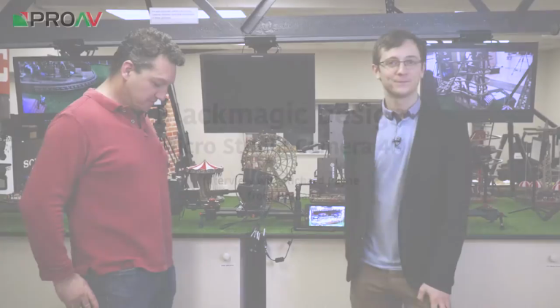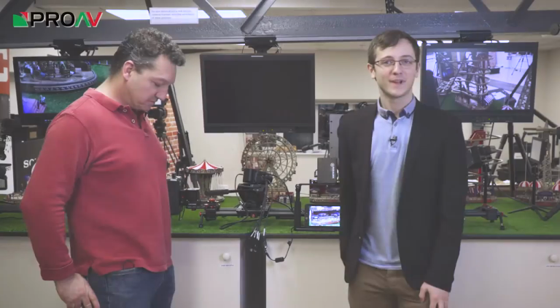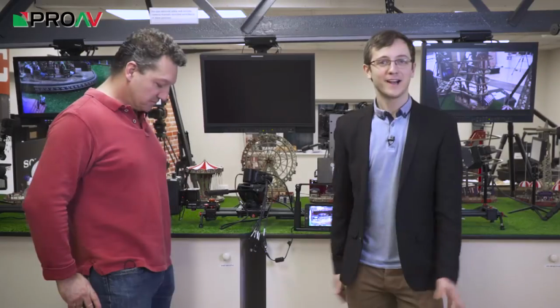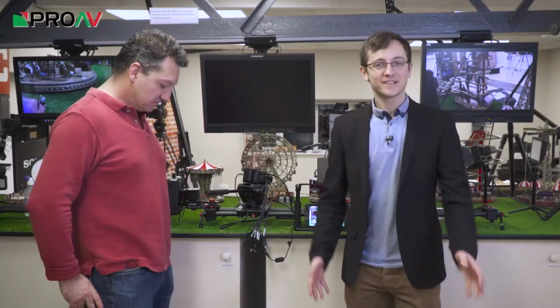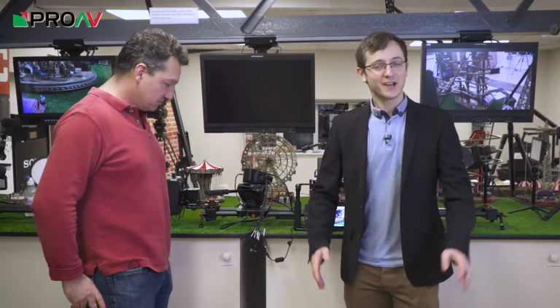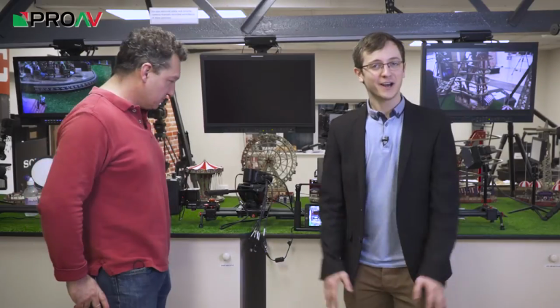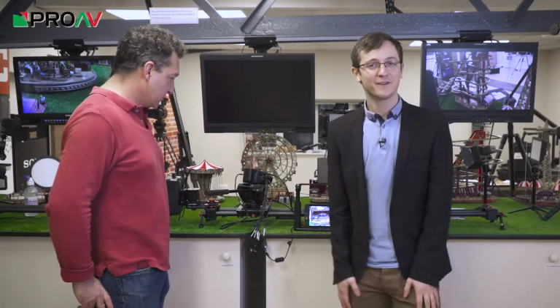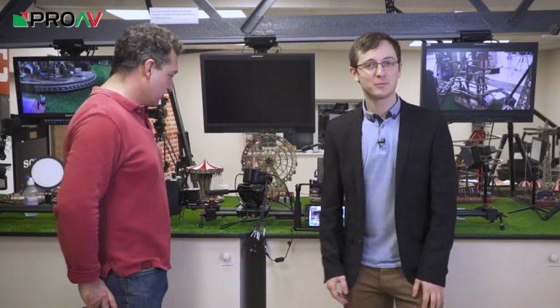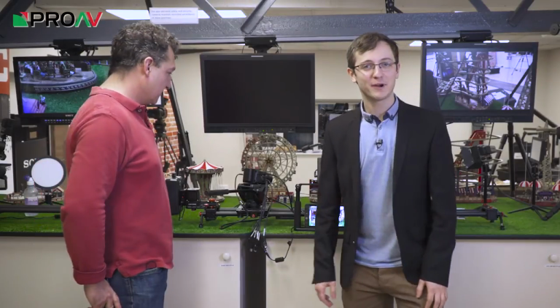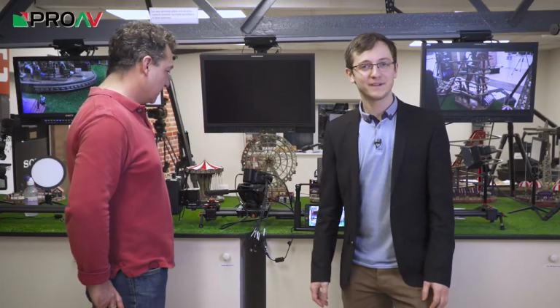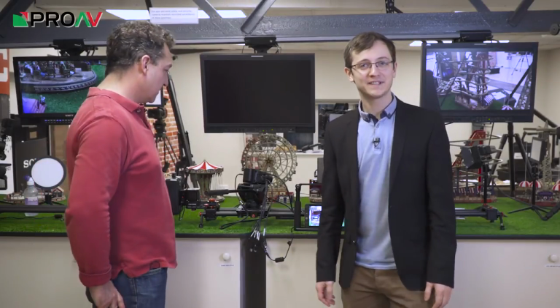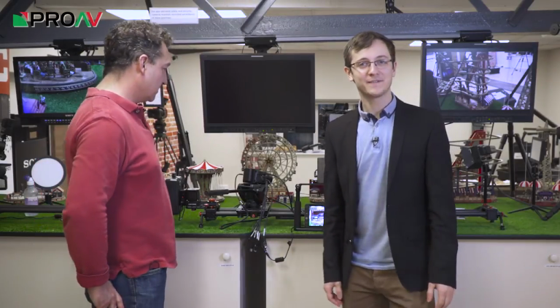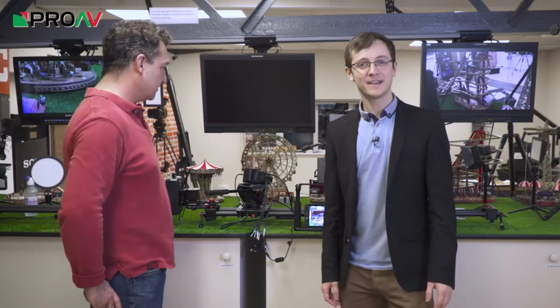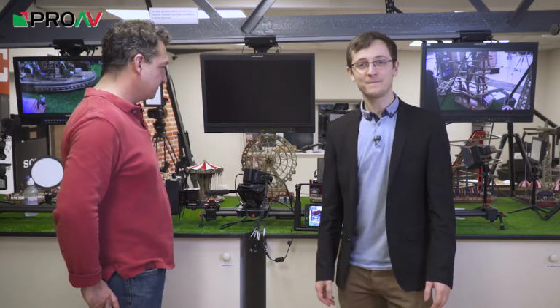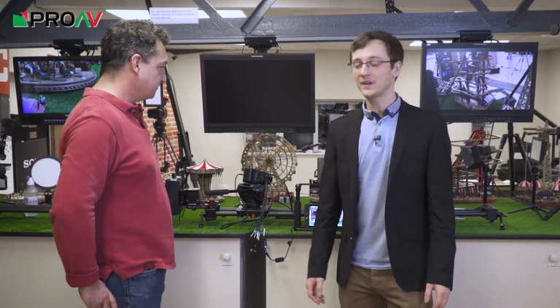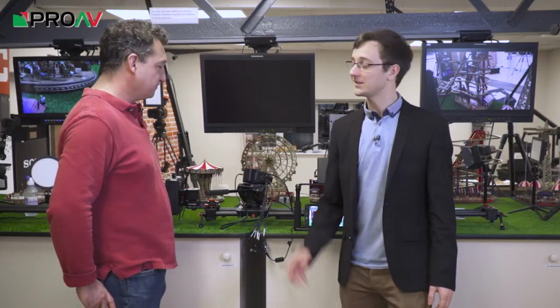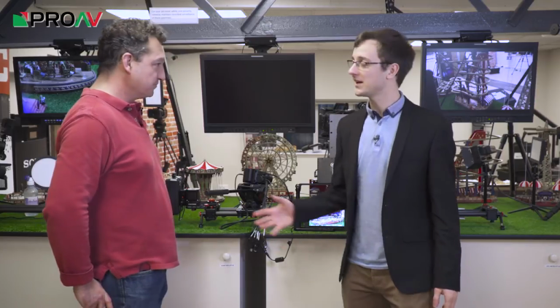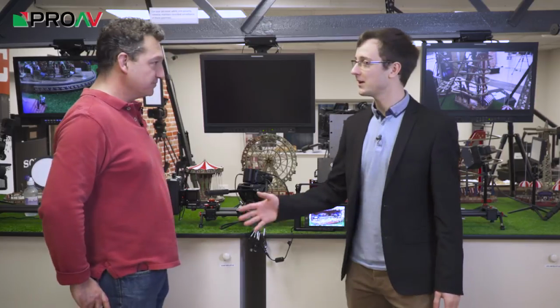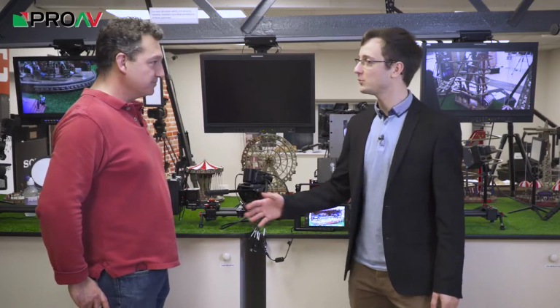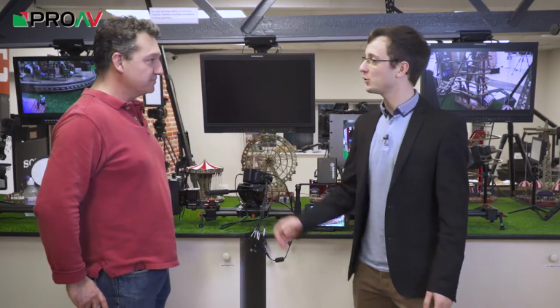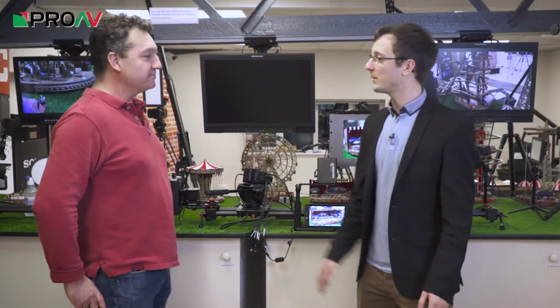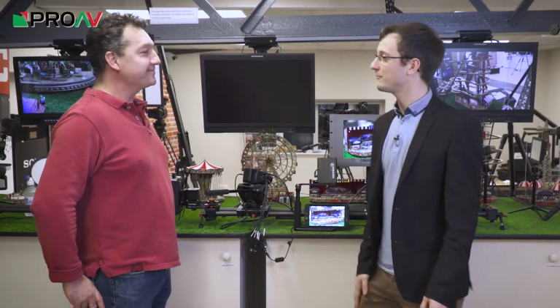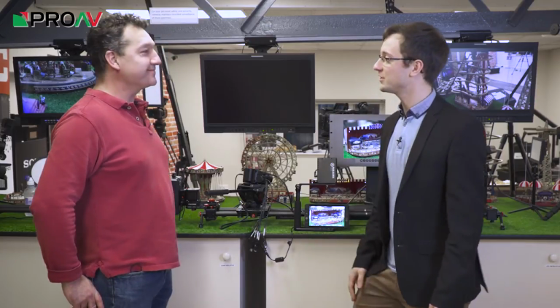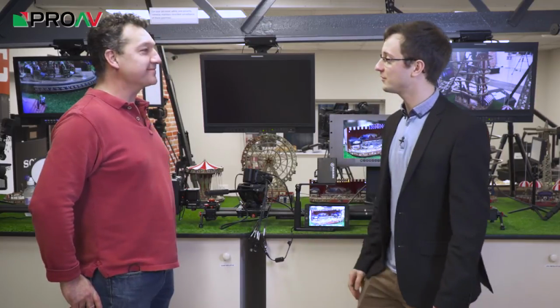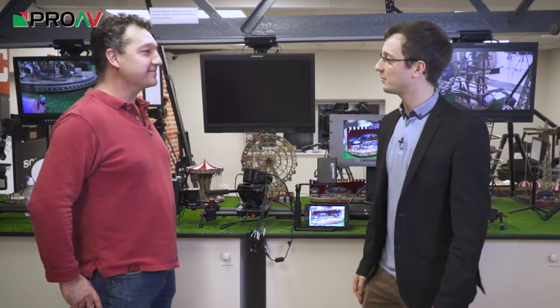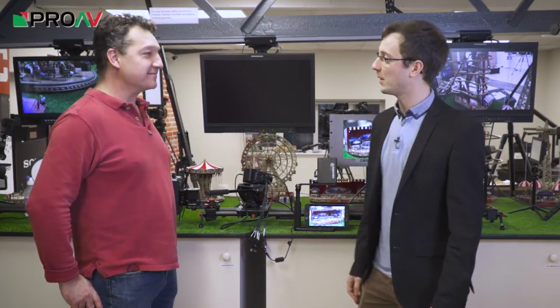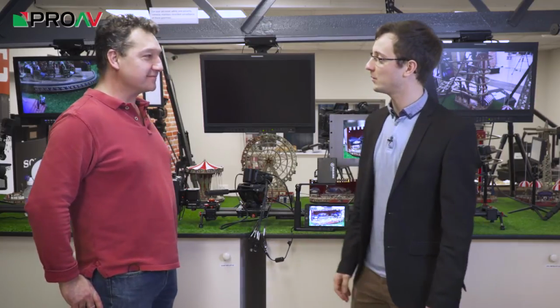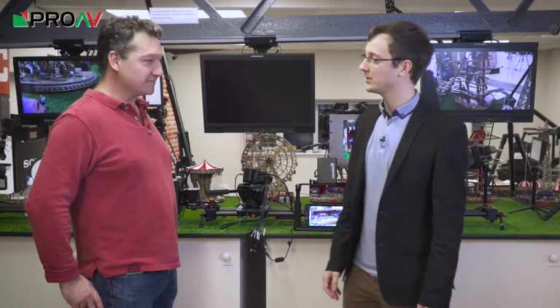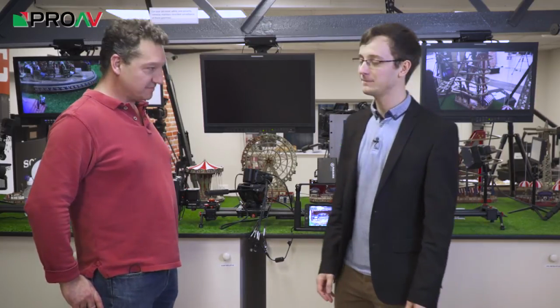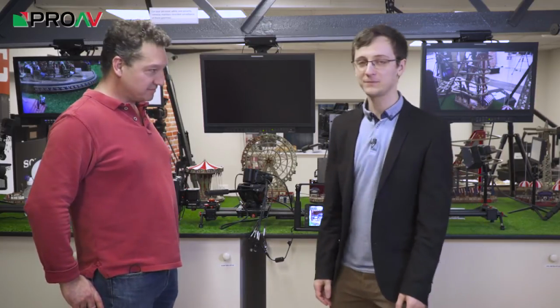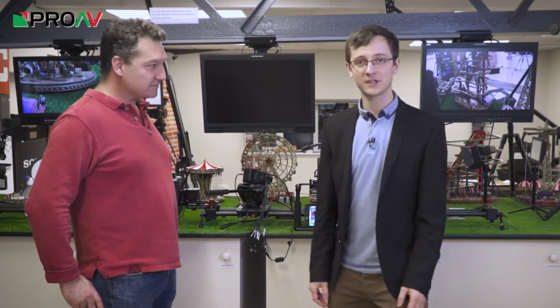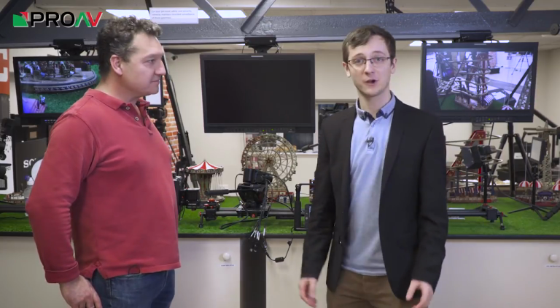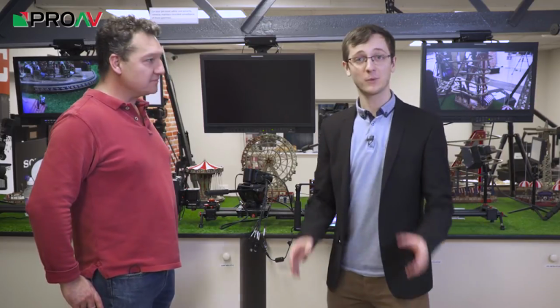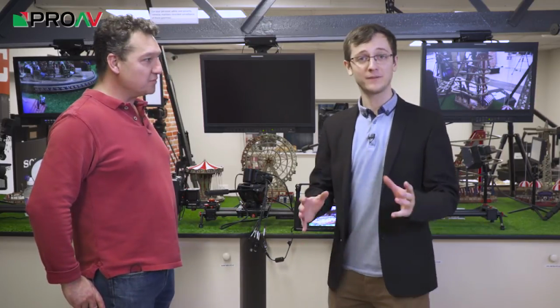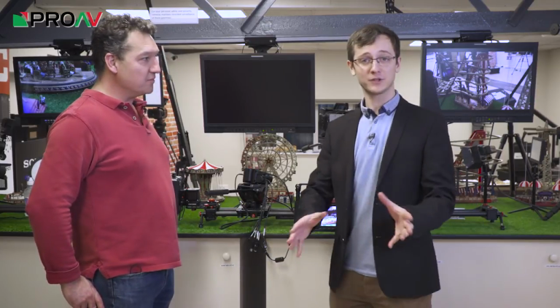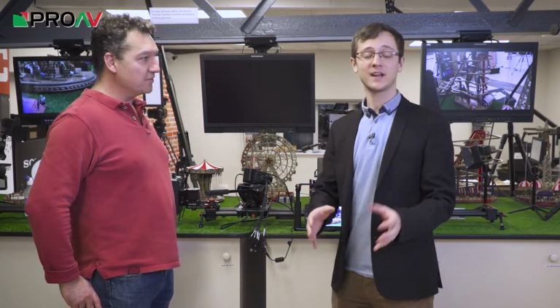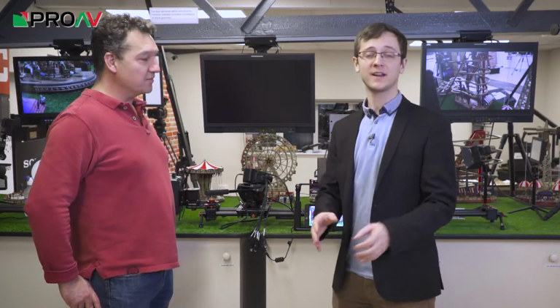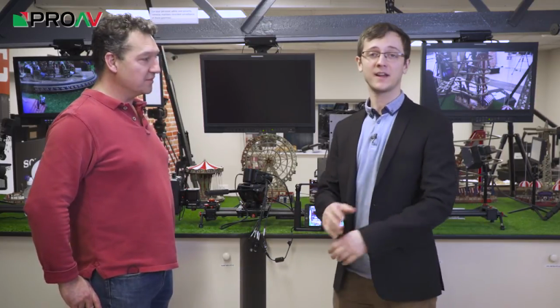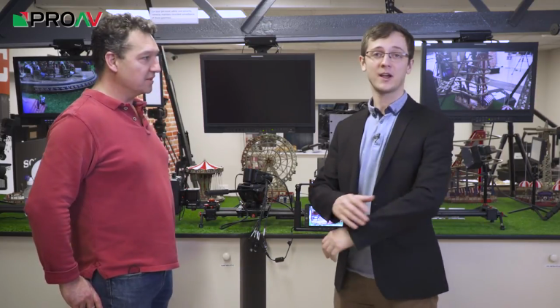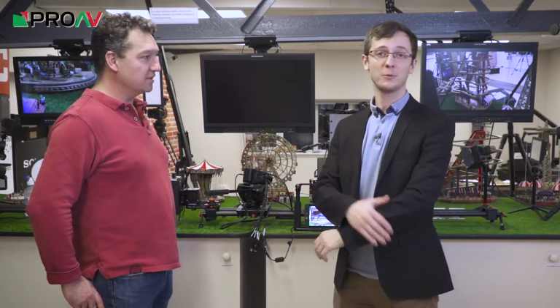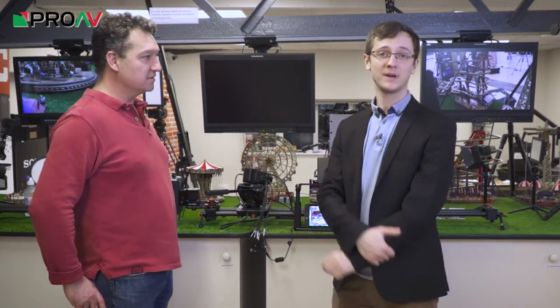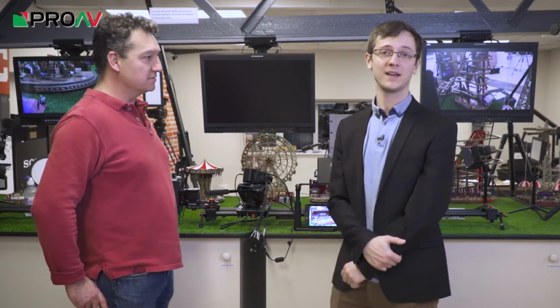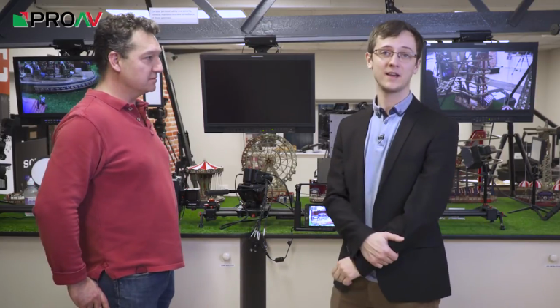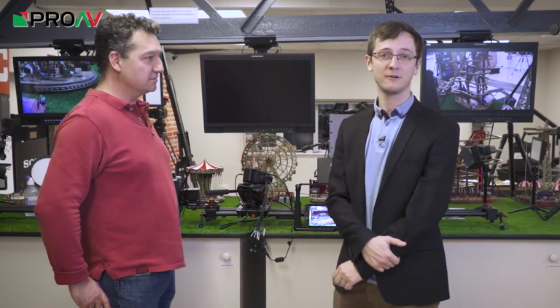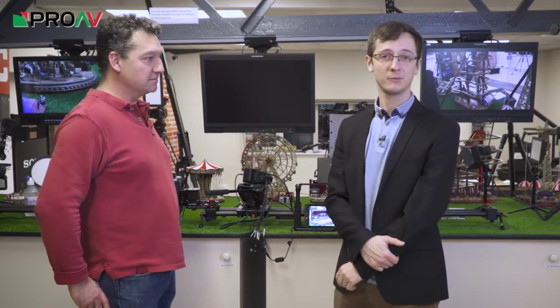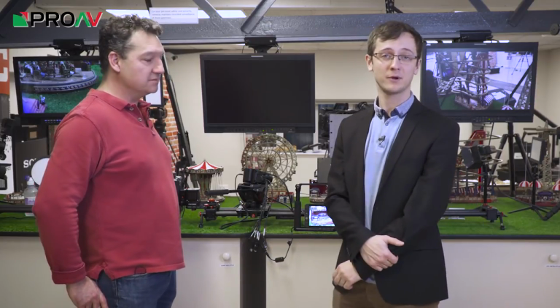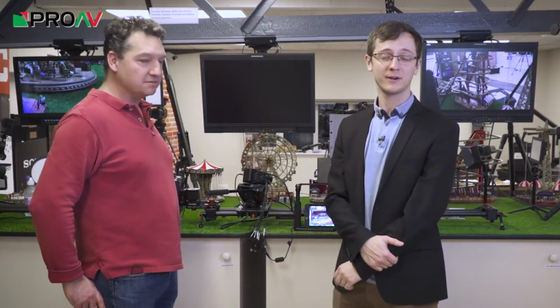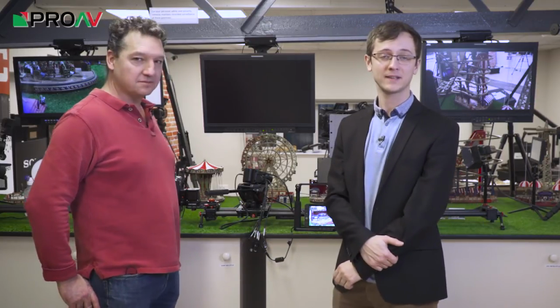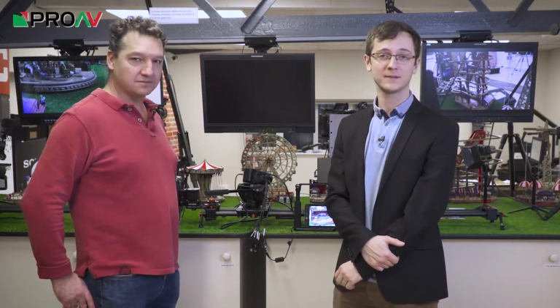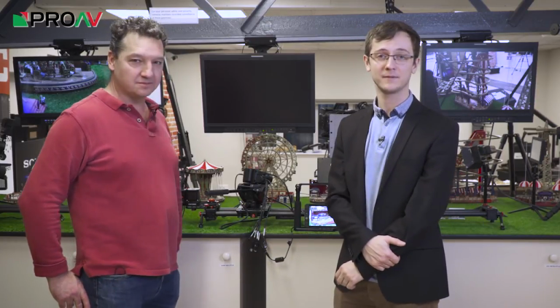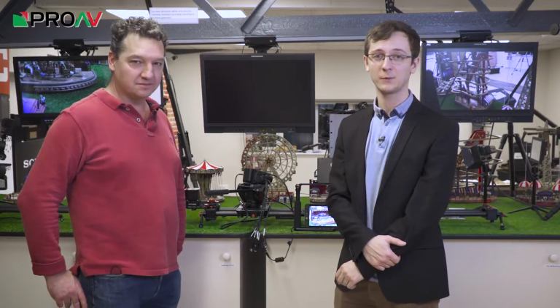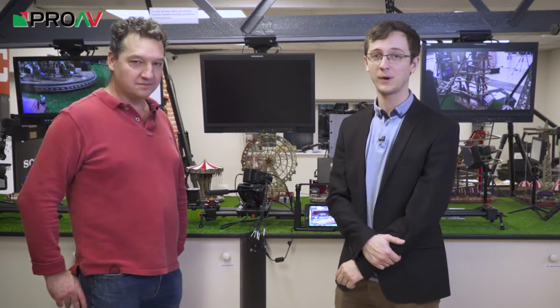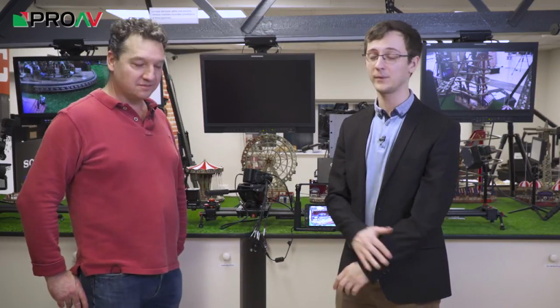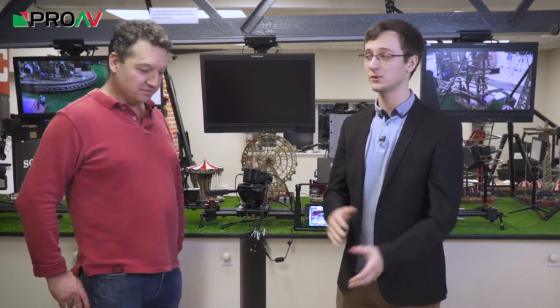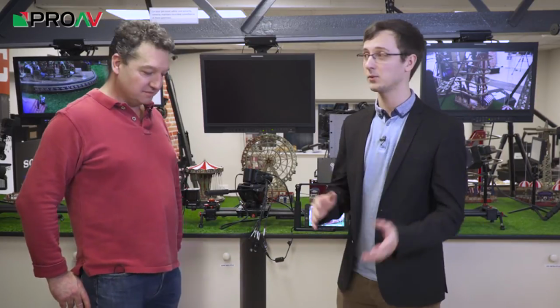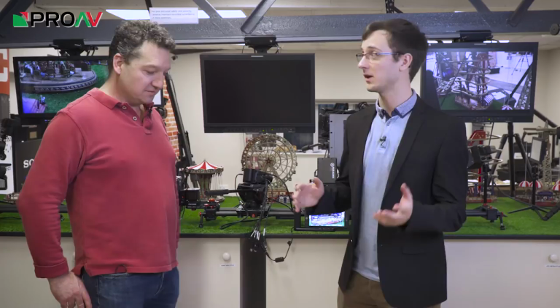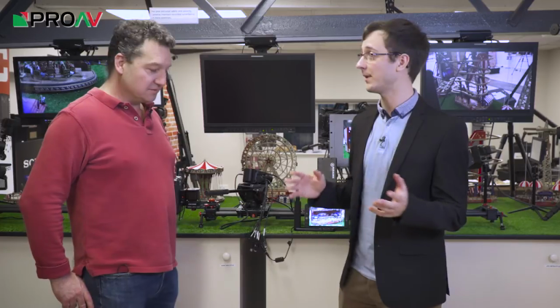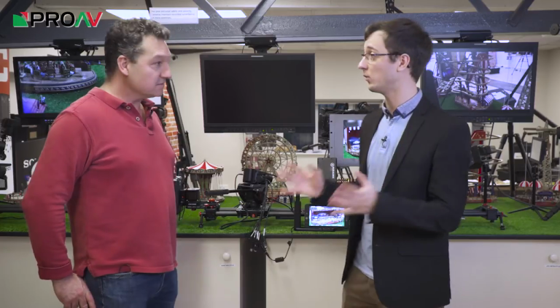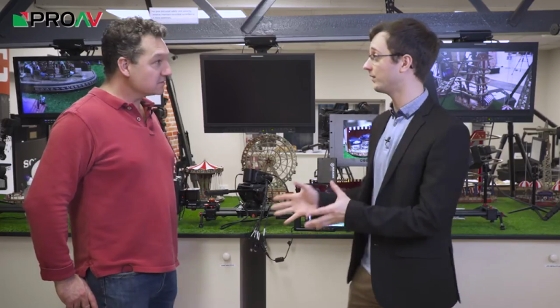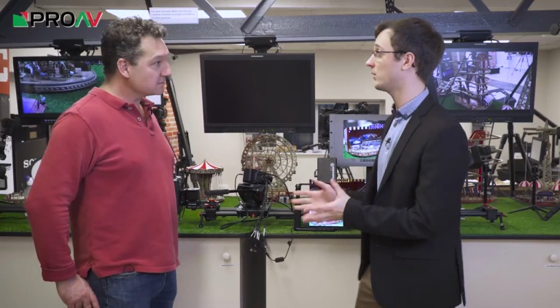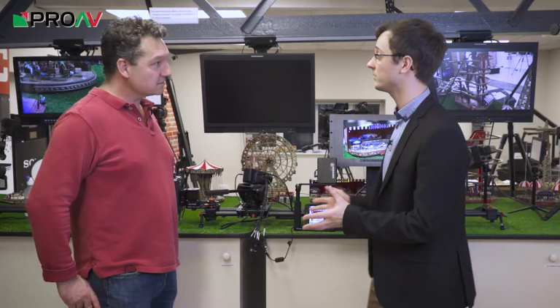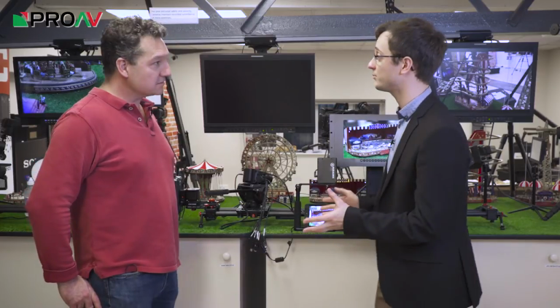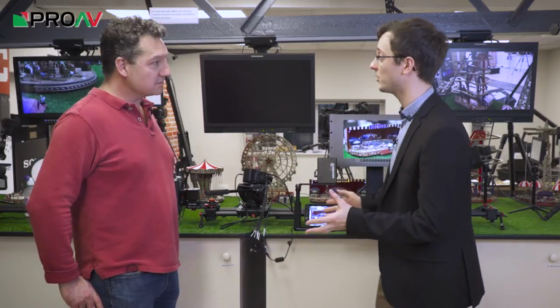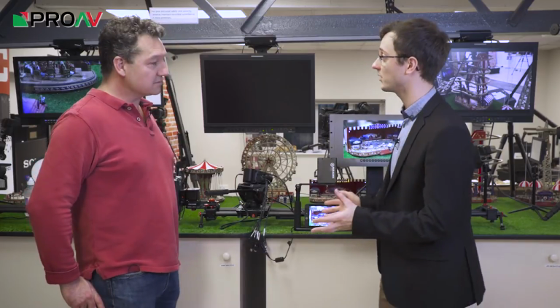Hi, it's Carl here from ProVTV, and today I'm joined by Richard from Holden. We've just had an open day here at Proactive where we're talking about all of Holden's products.